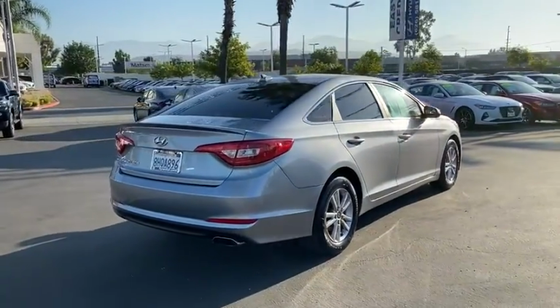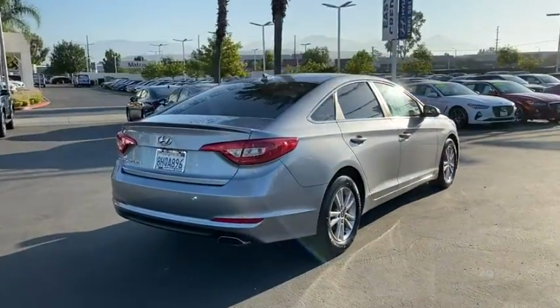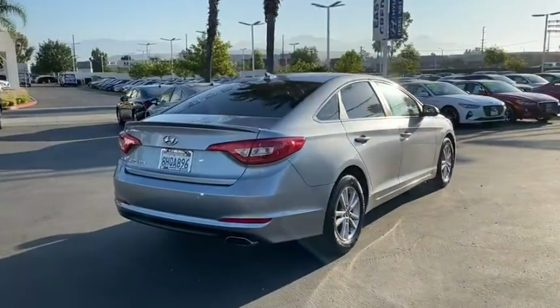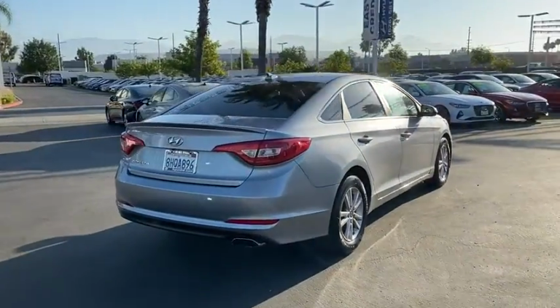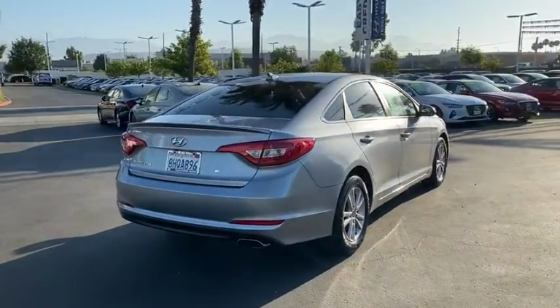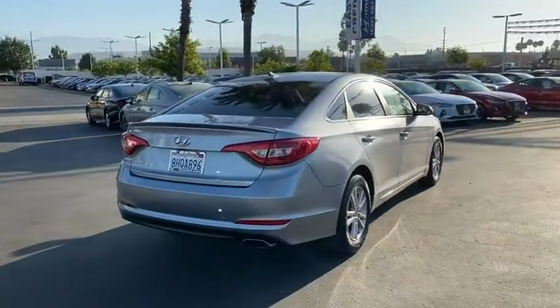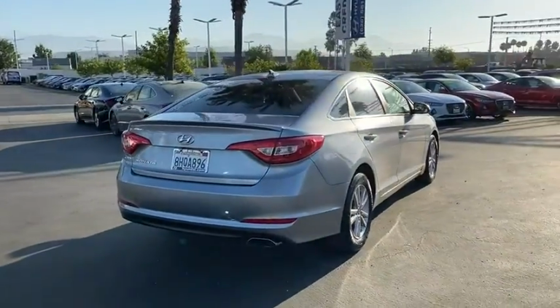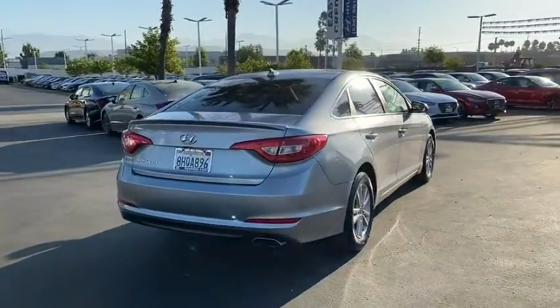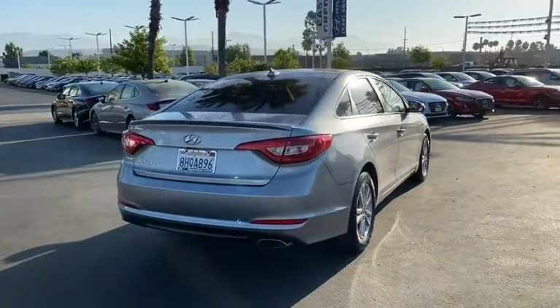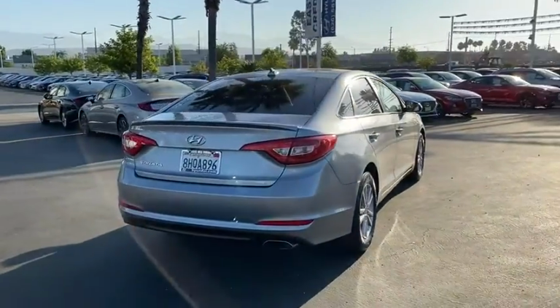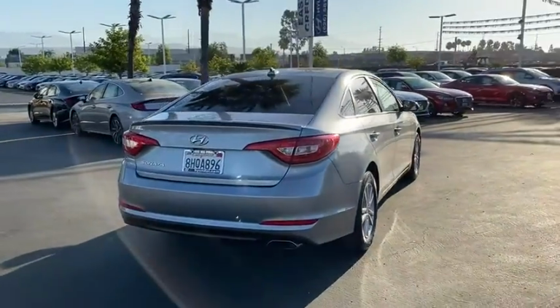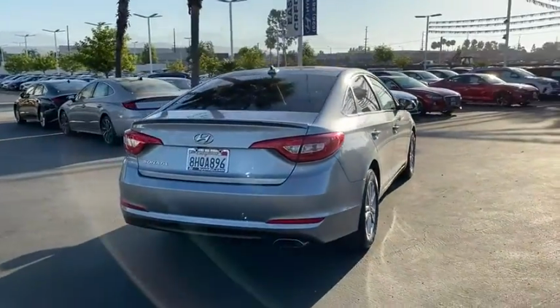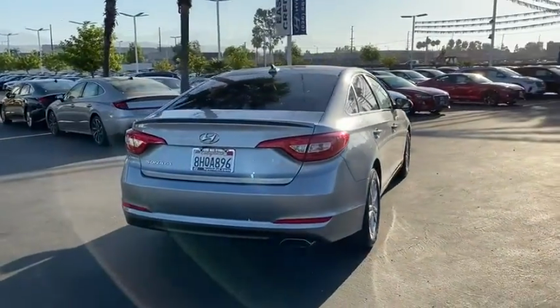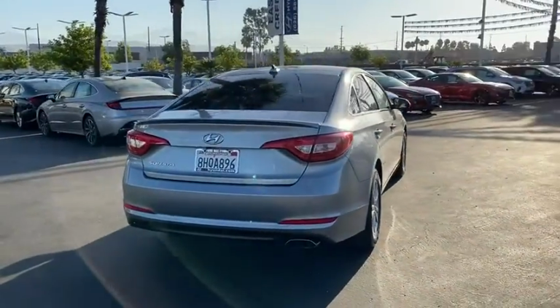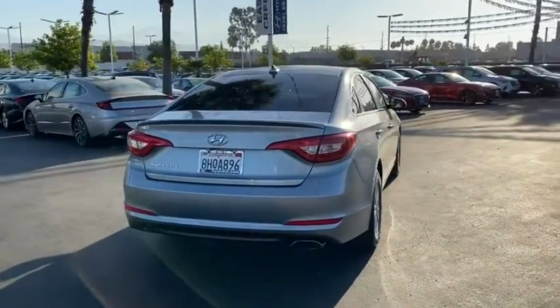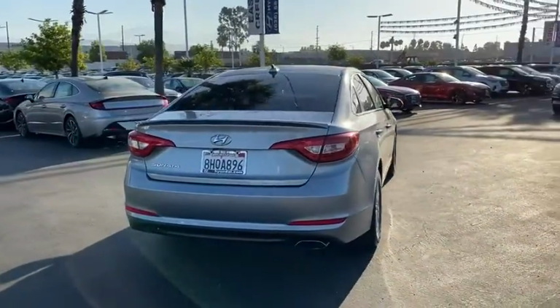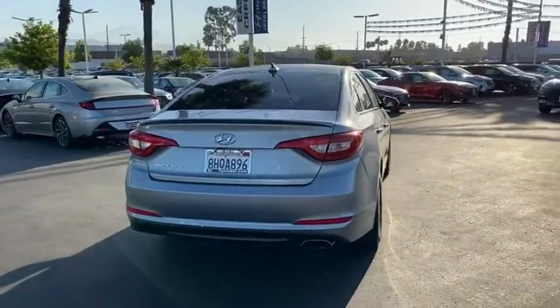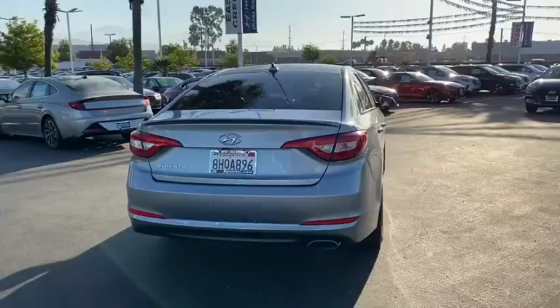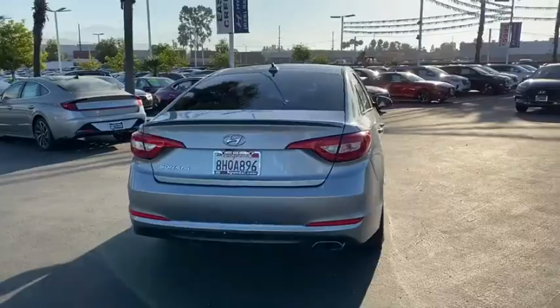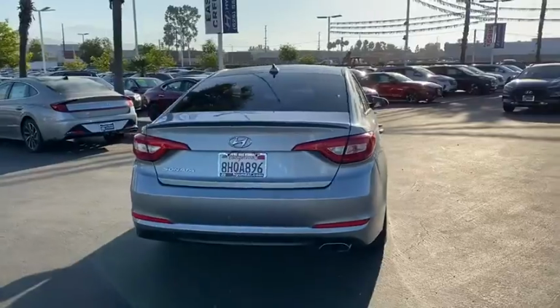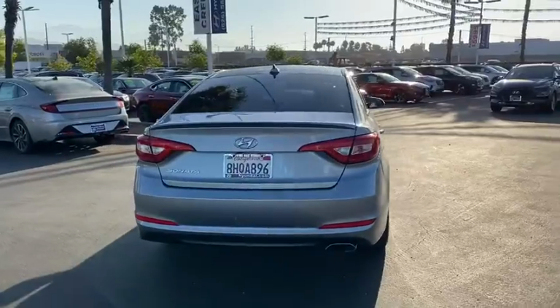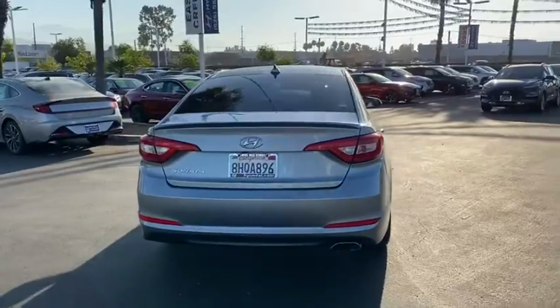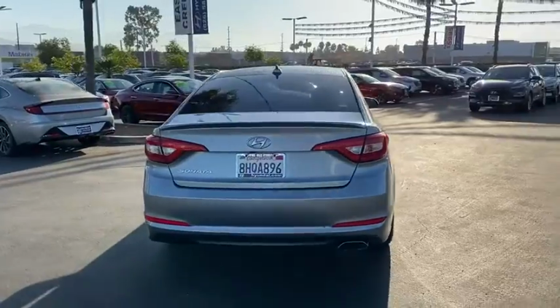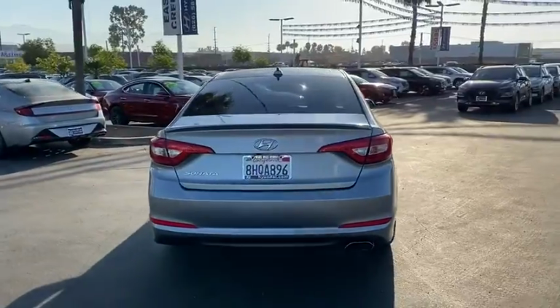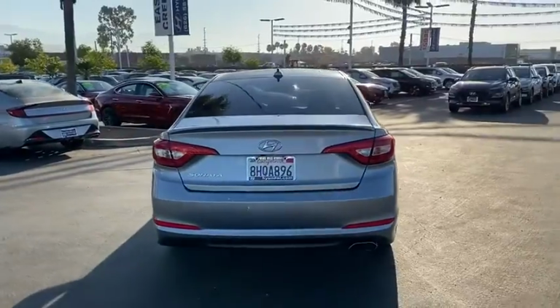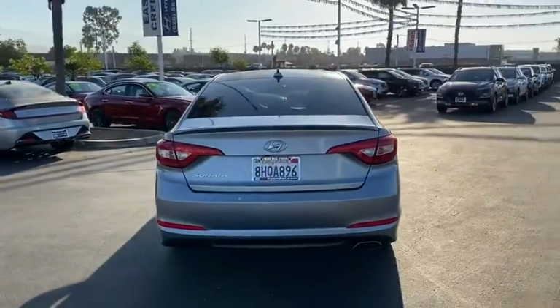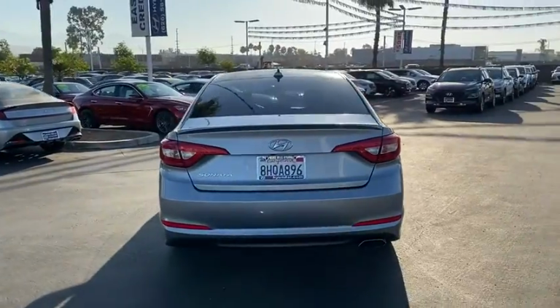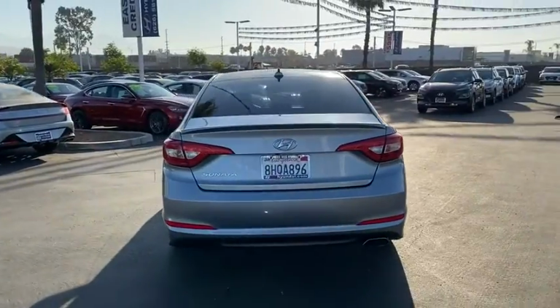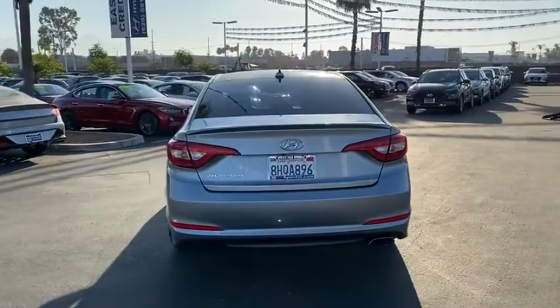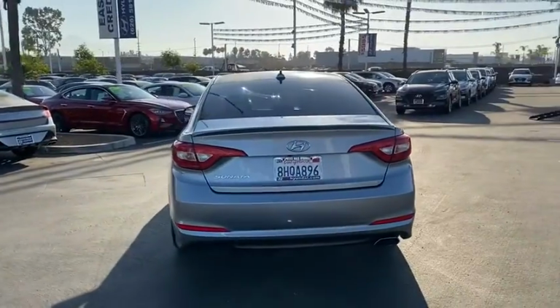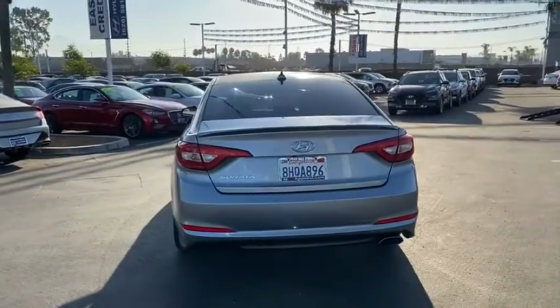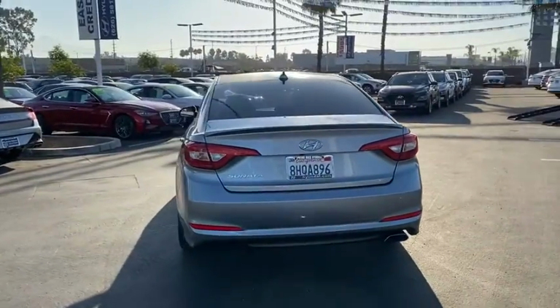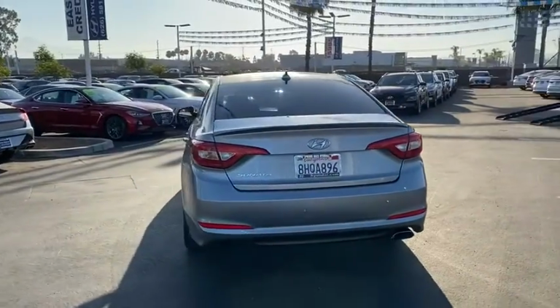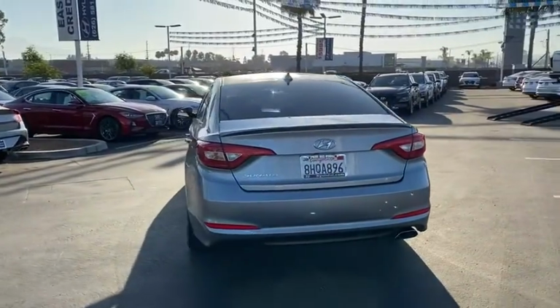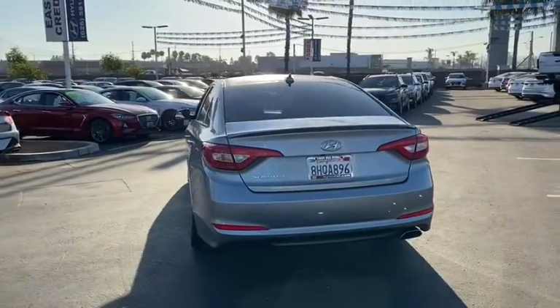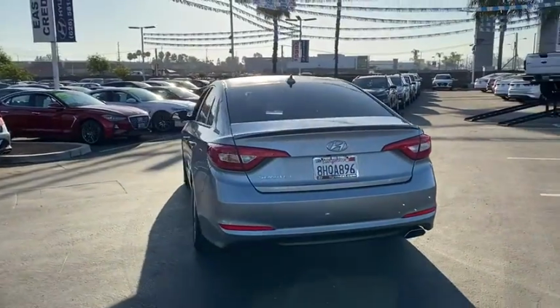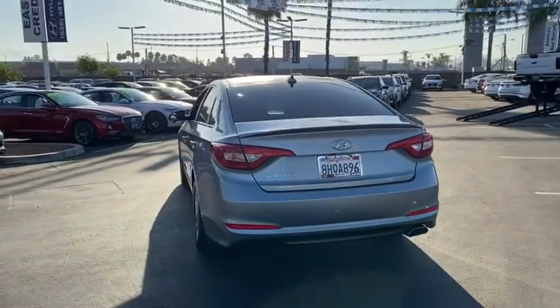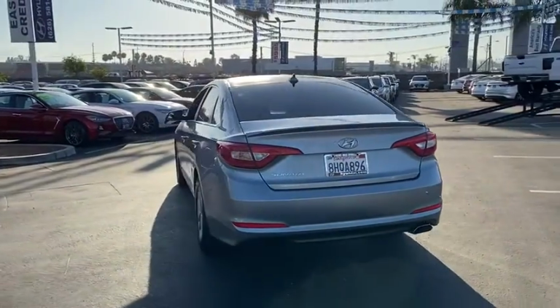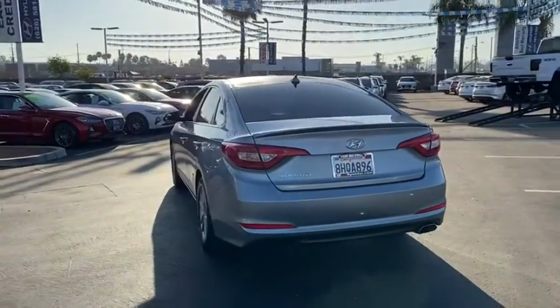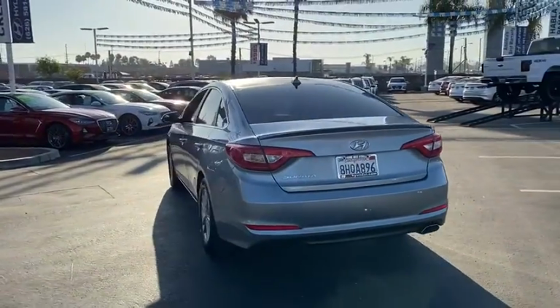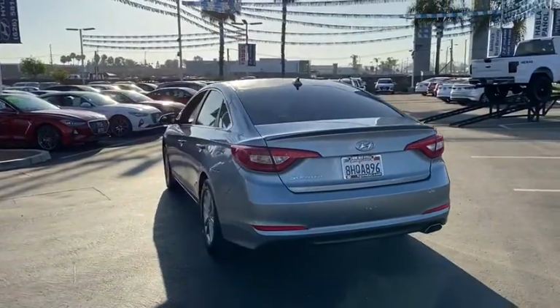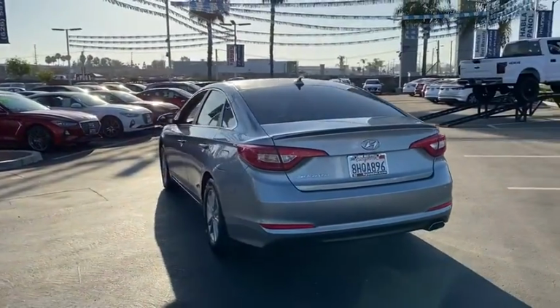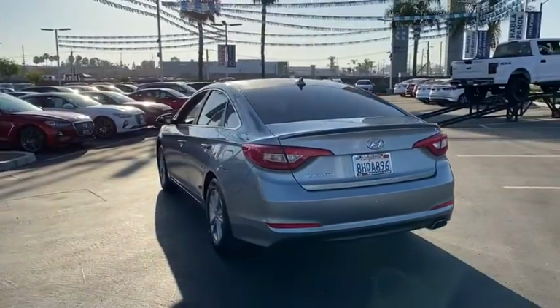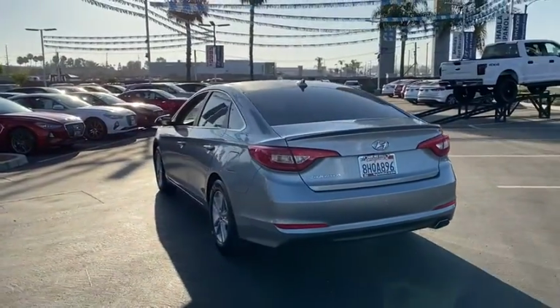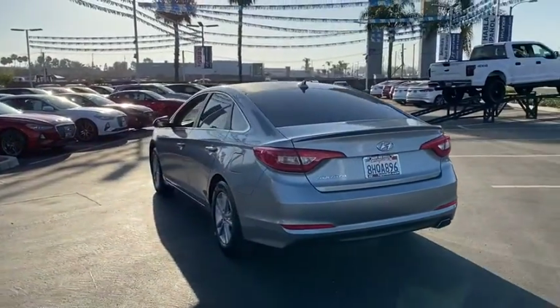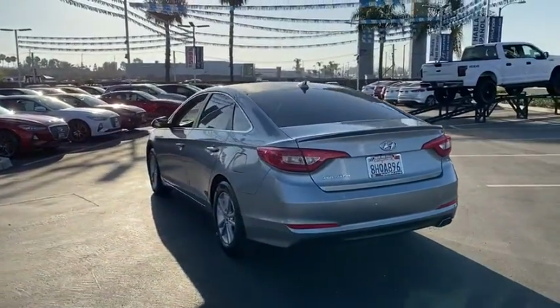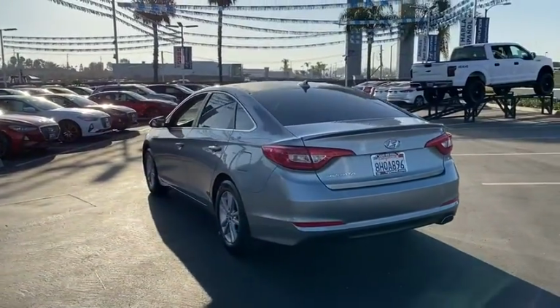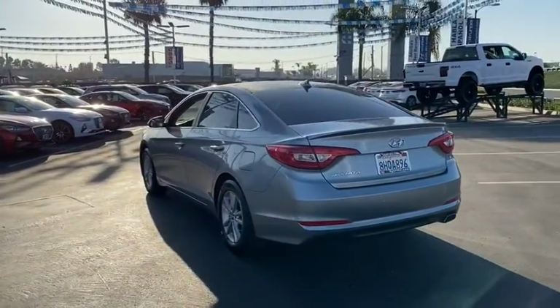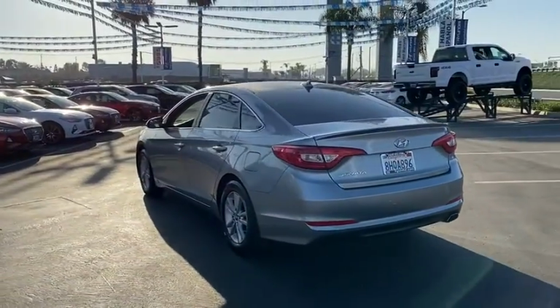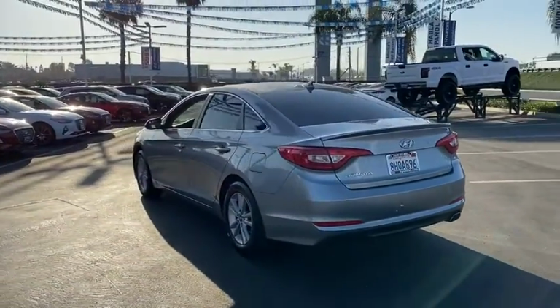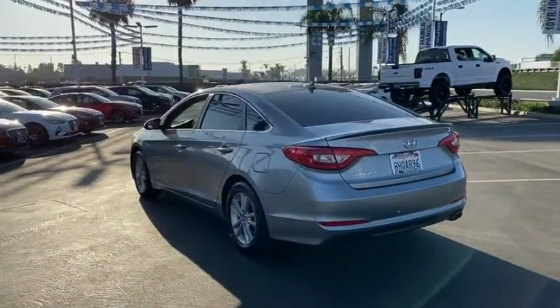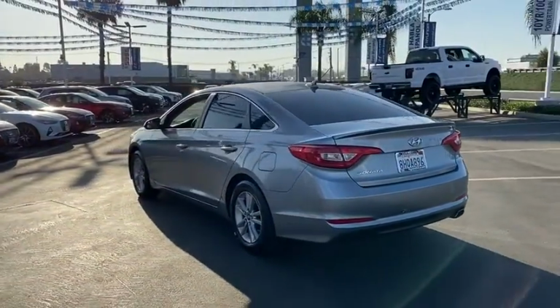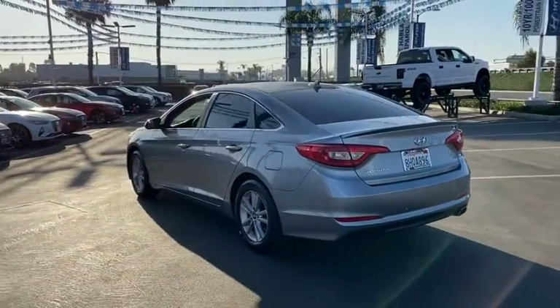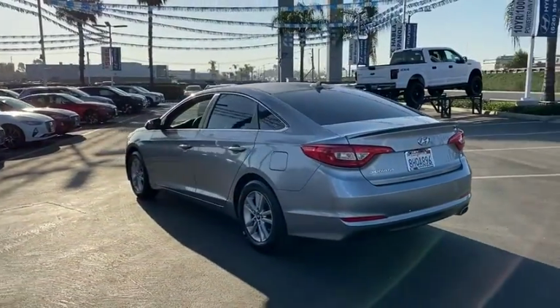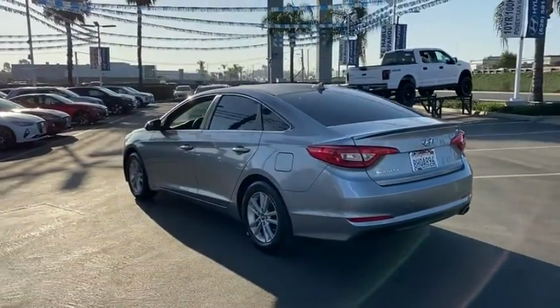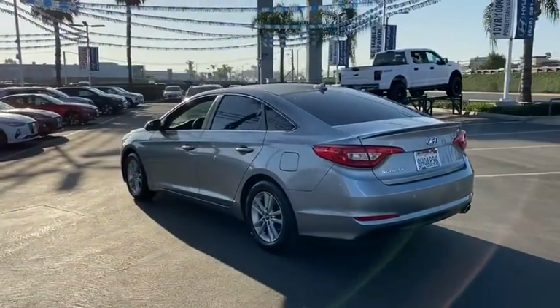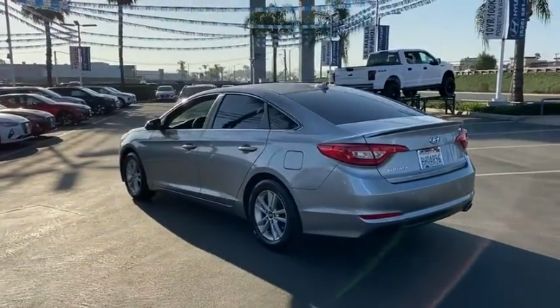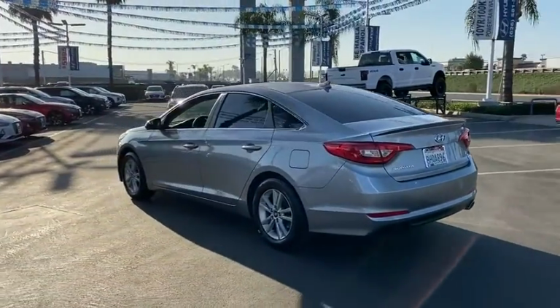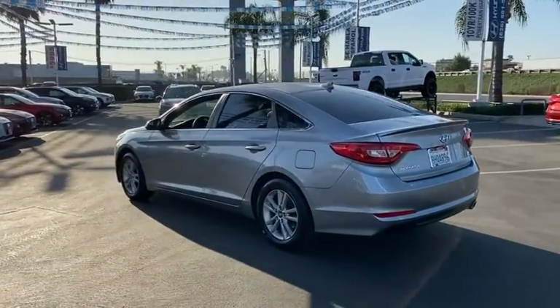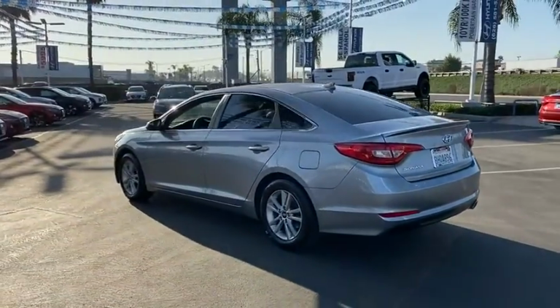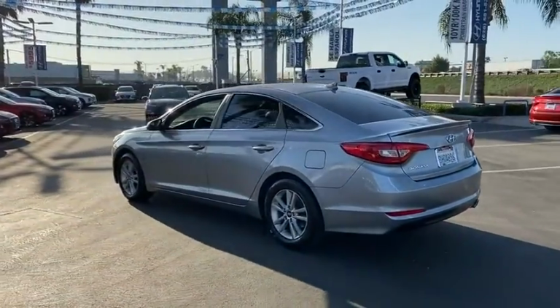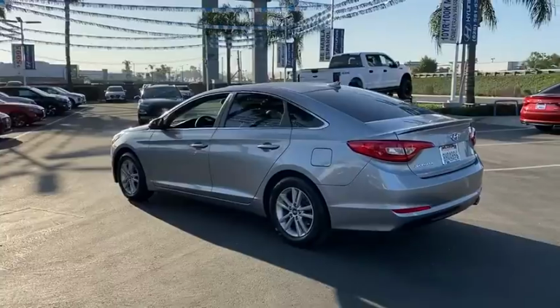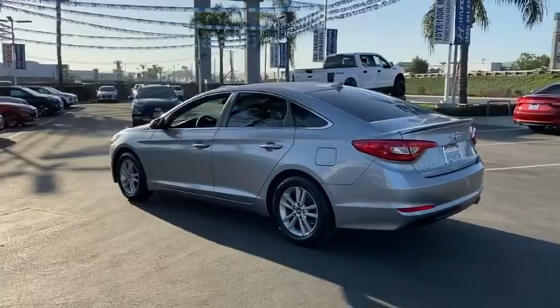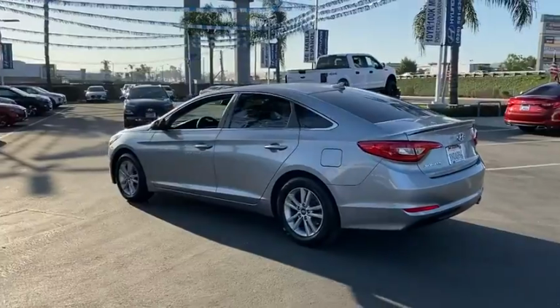Don't forget the exterior corrosion protection — a 14-step rotodip system that provides unmatched protection for your Sonata.